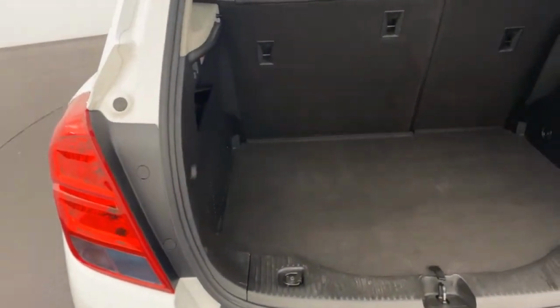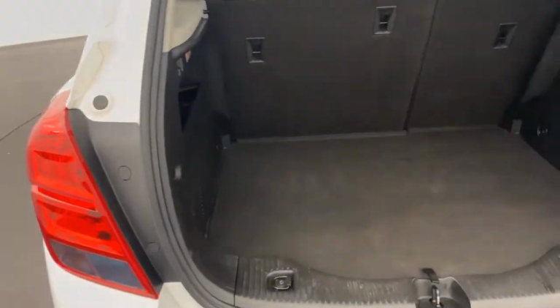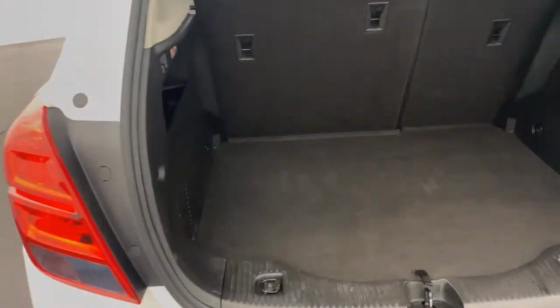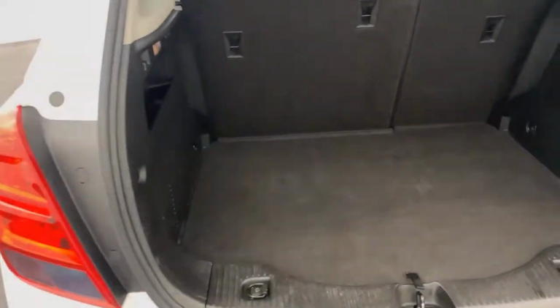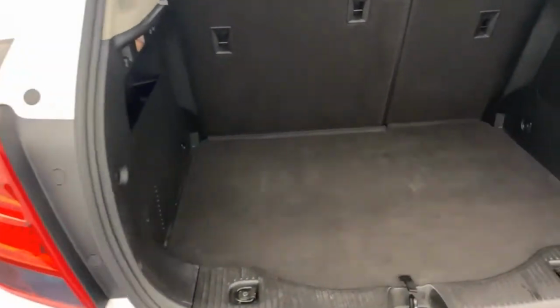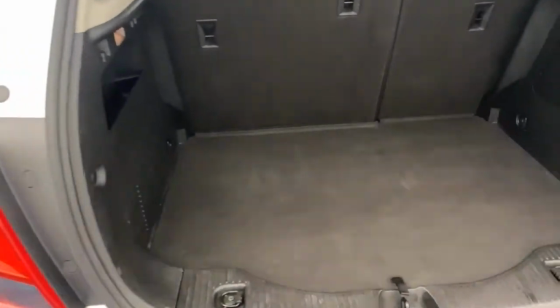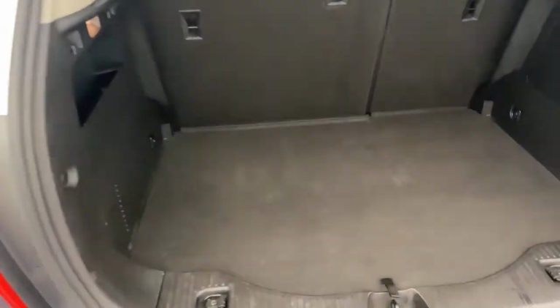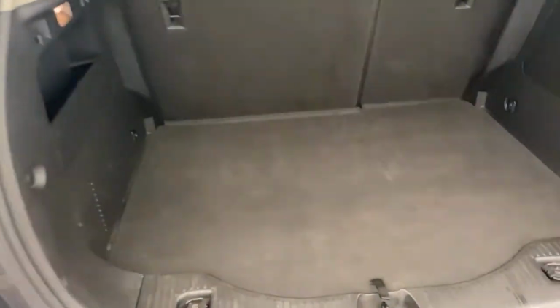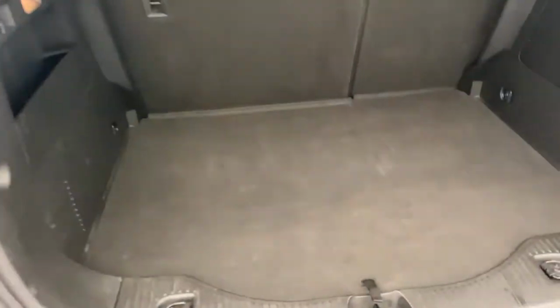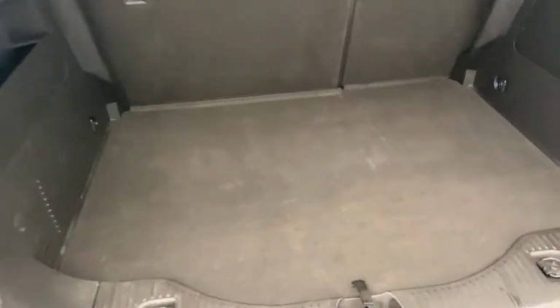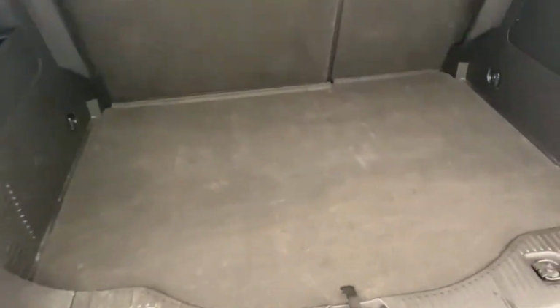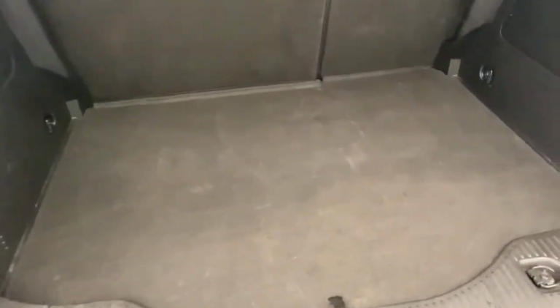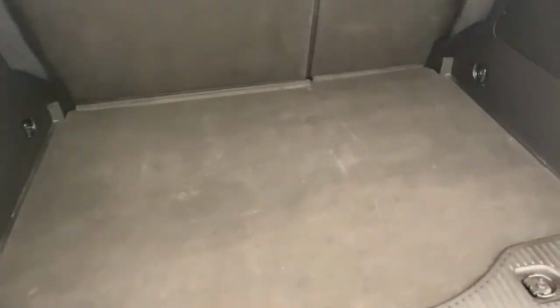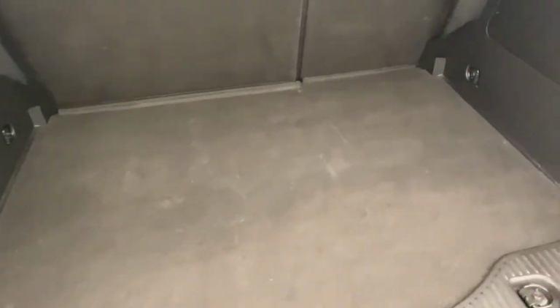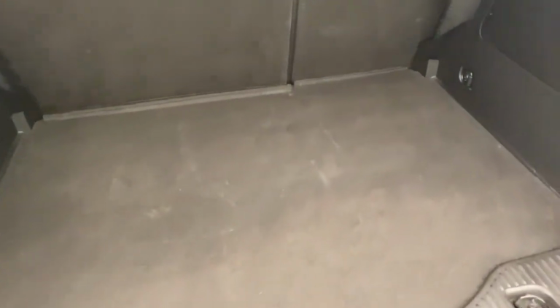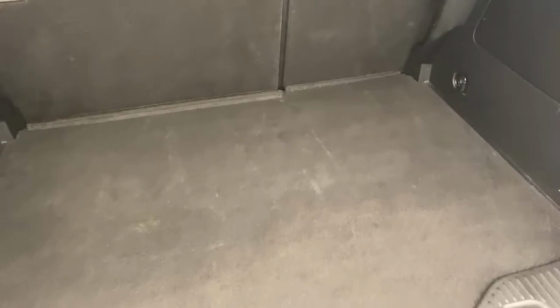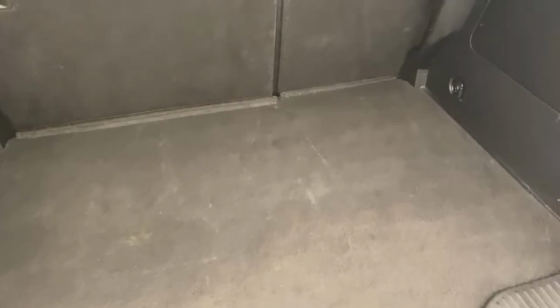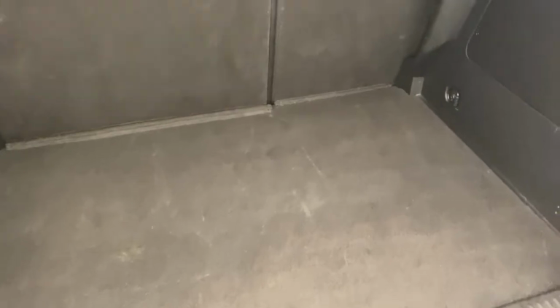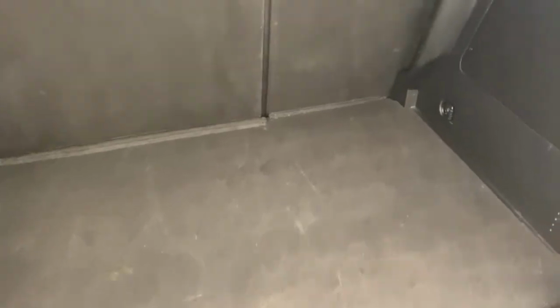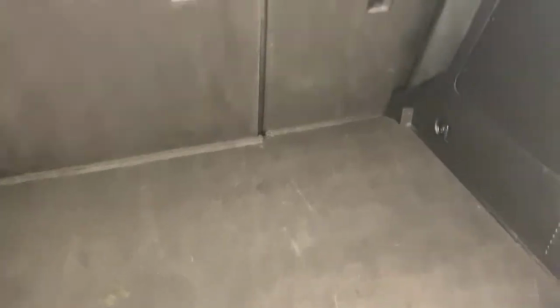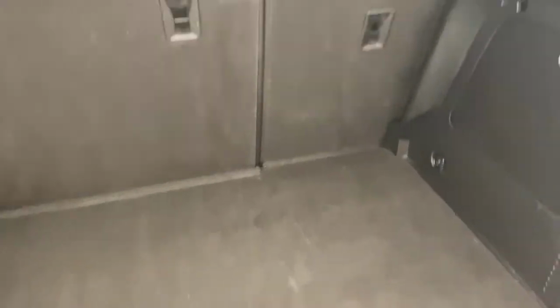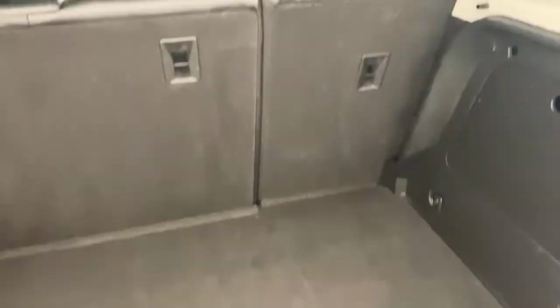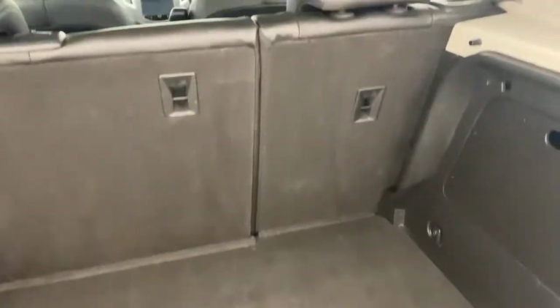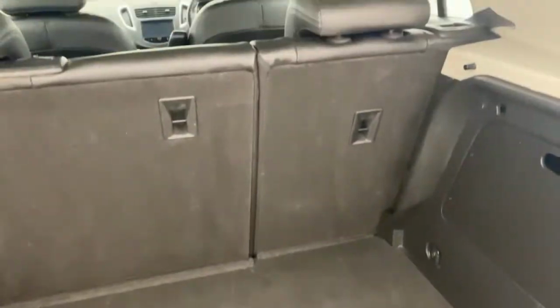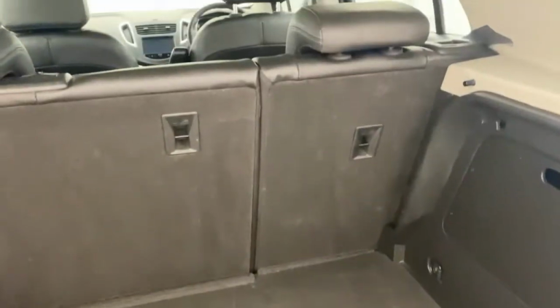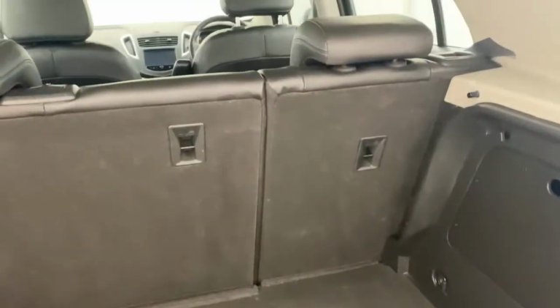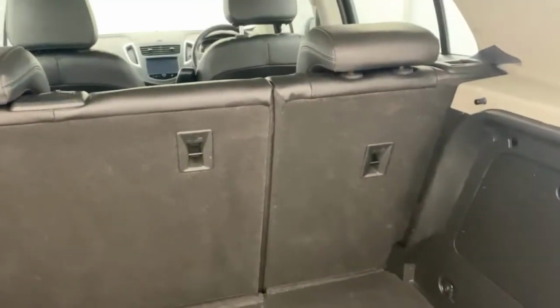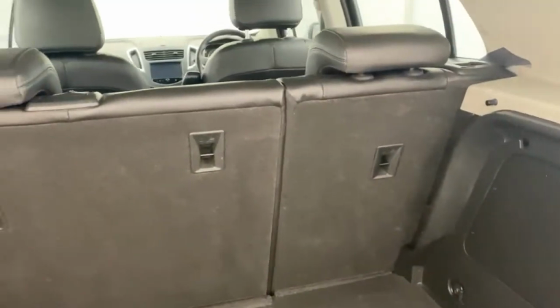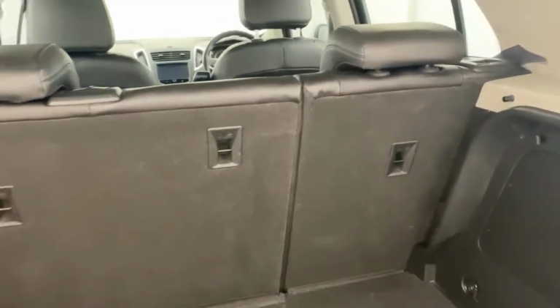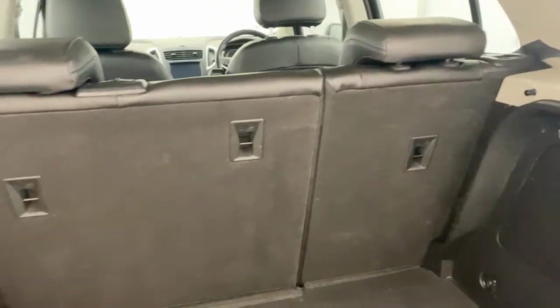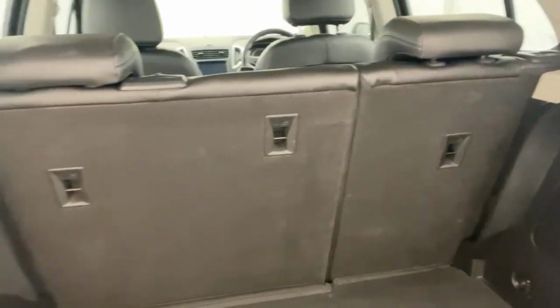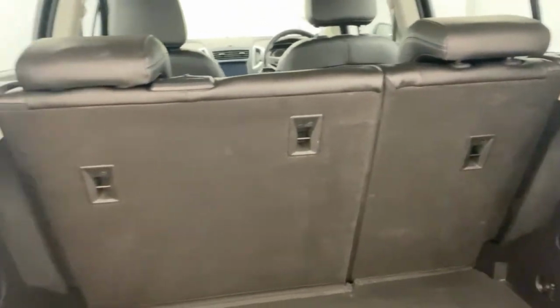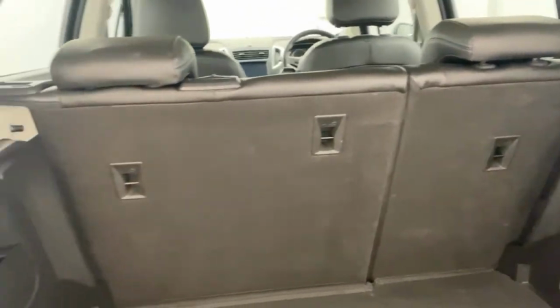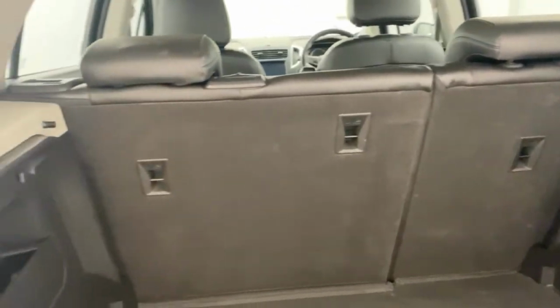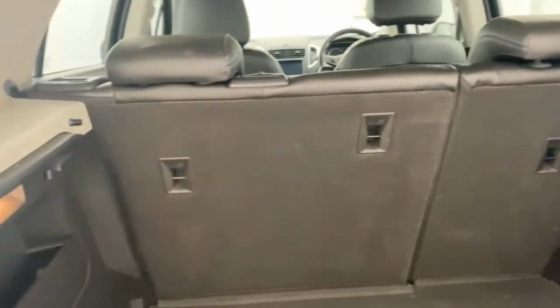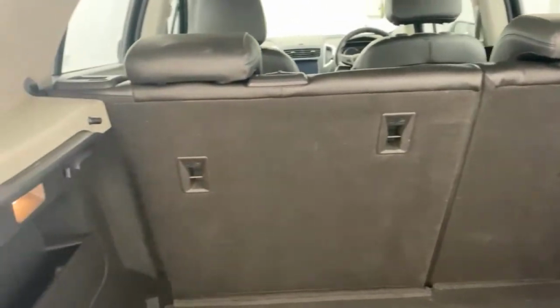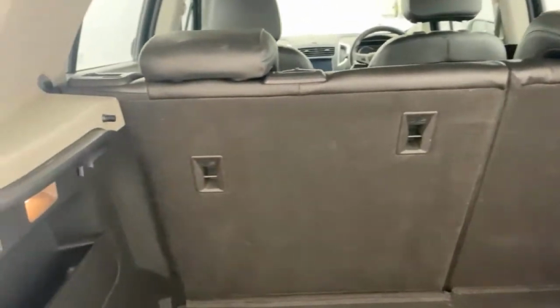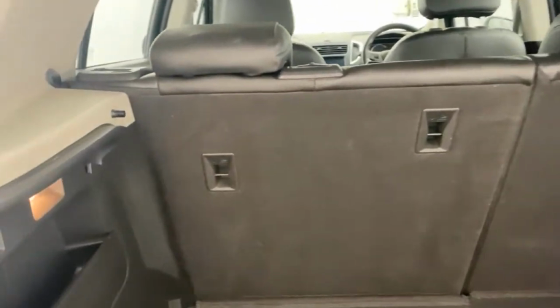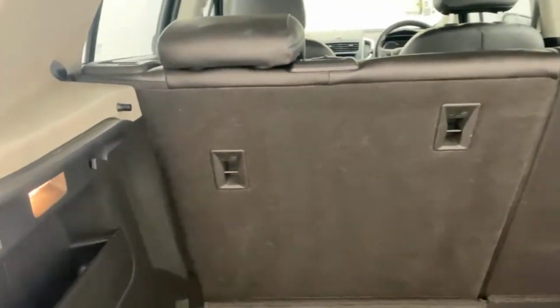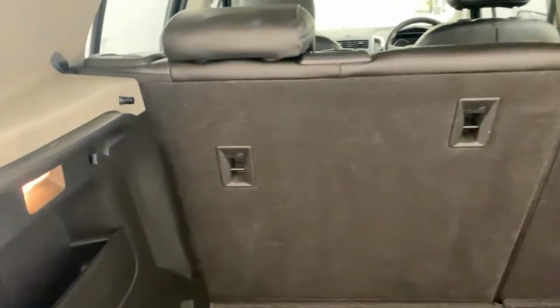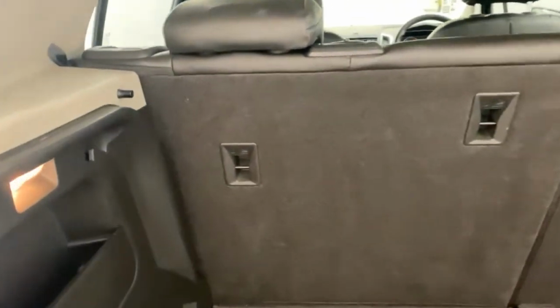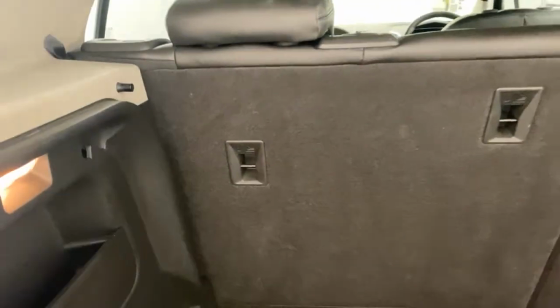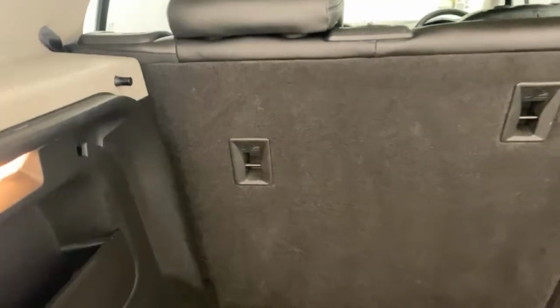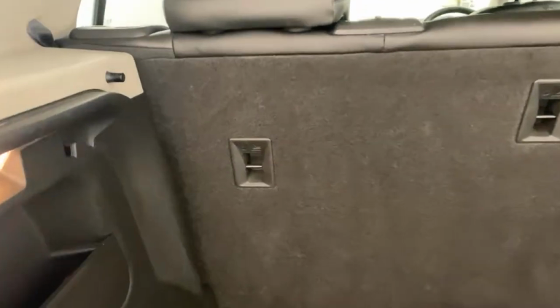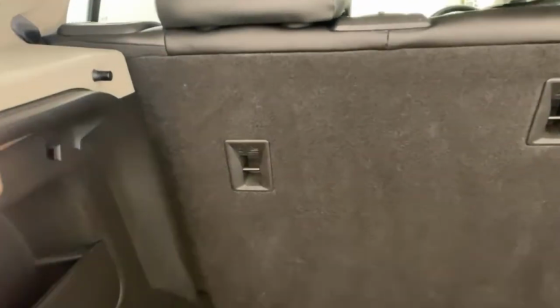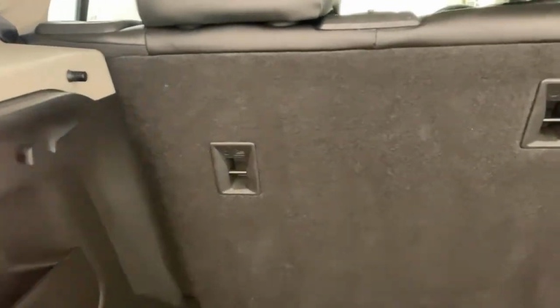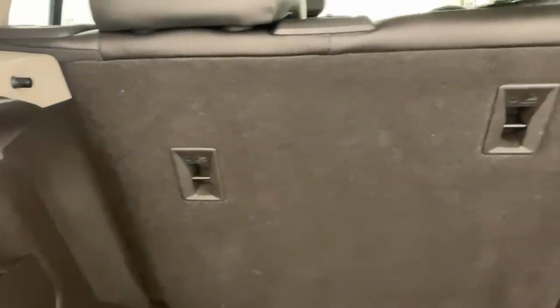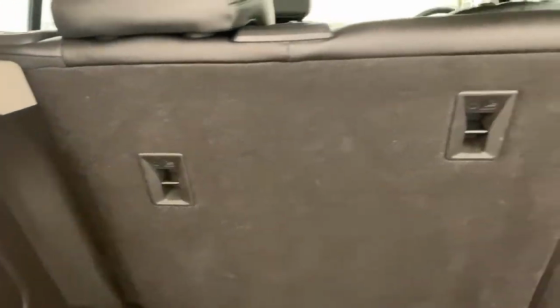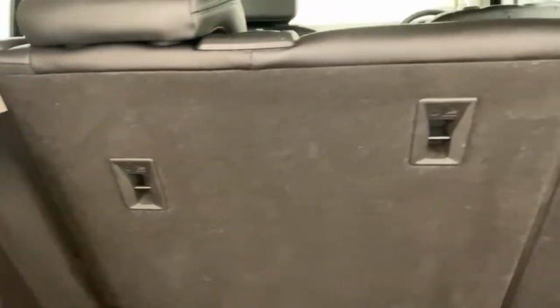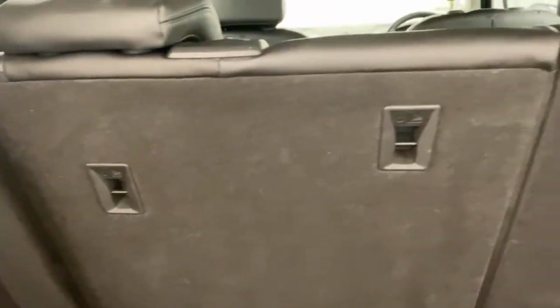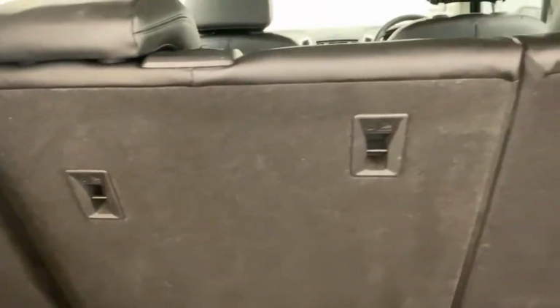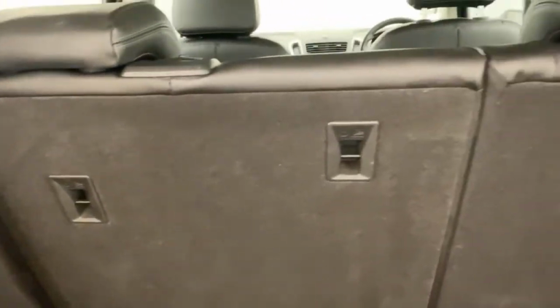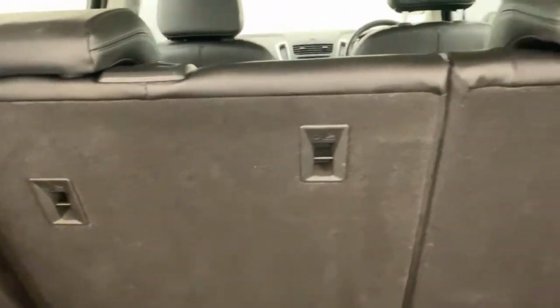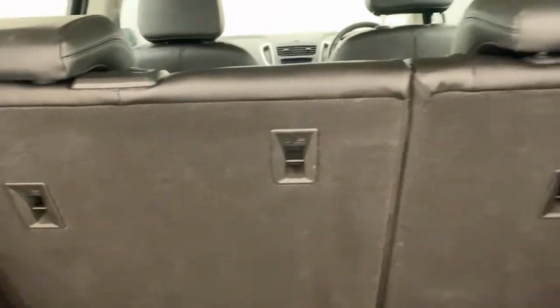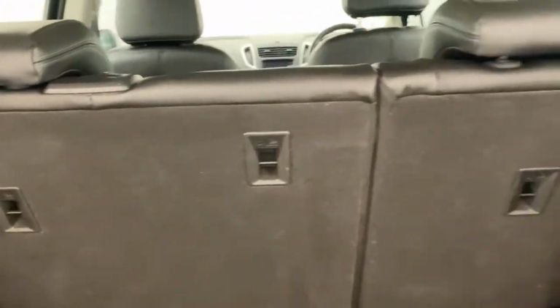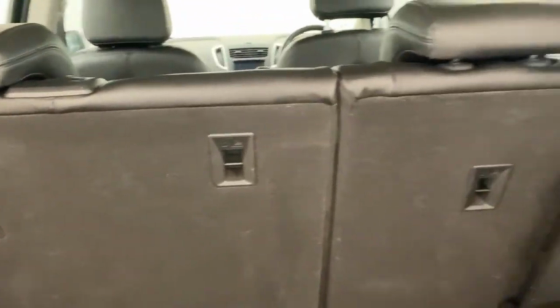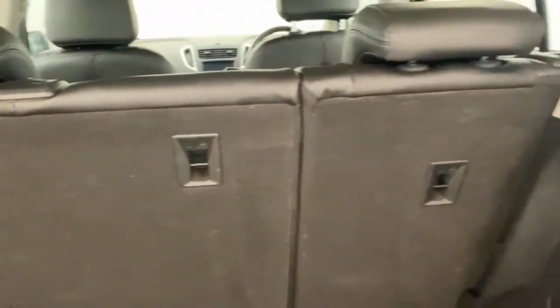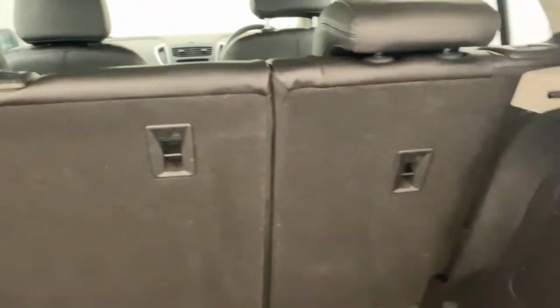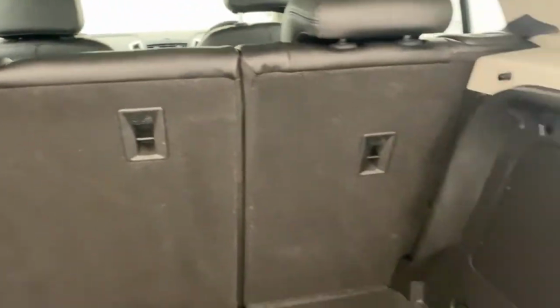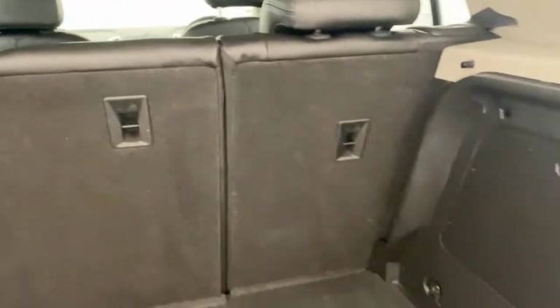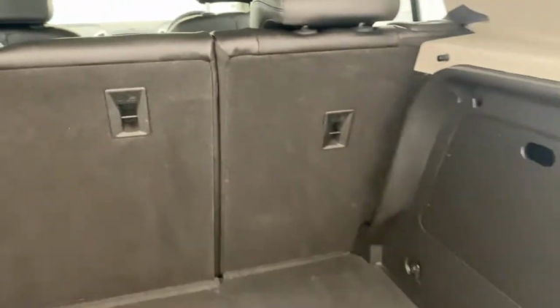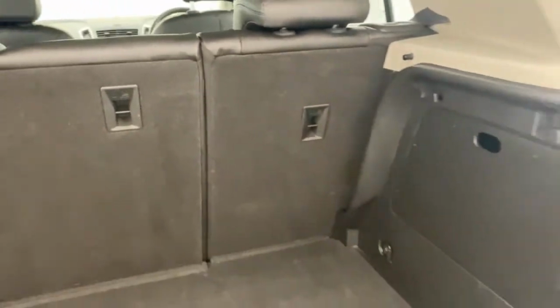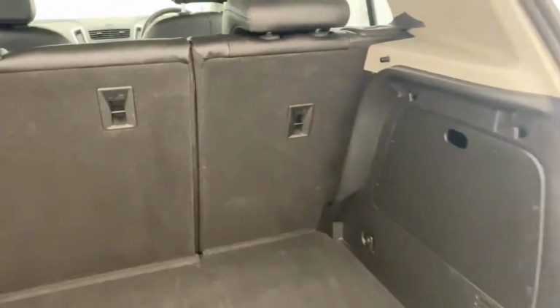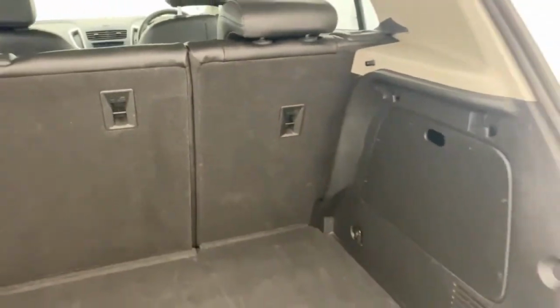Open up the boot — nice big boot space in here, plenty of room. Got your top set of anchor points there as well.